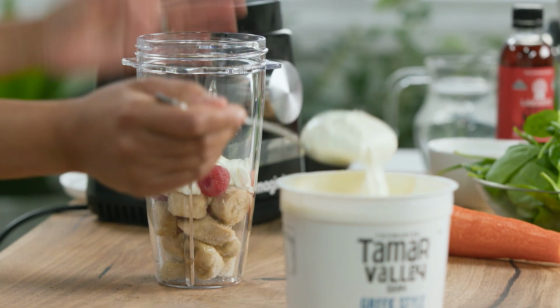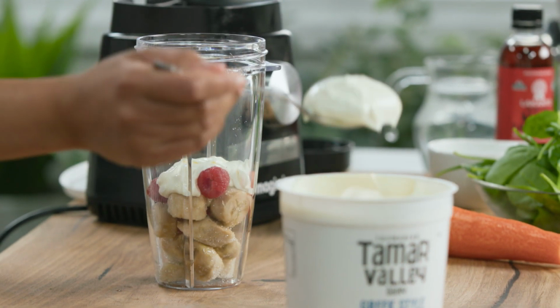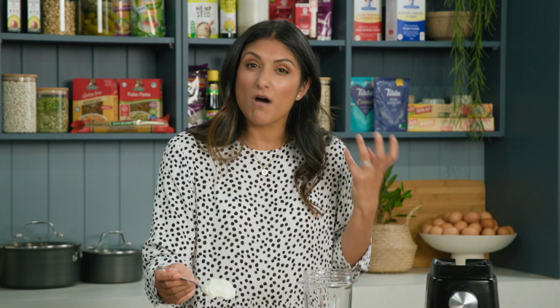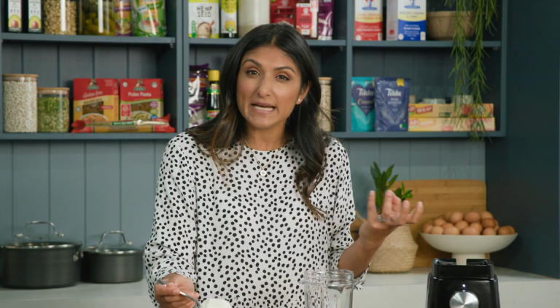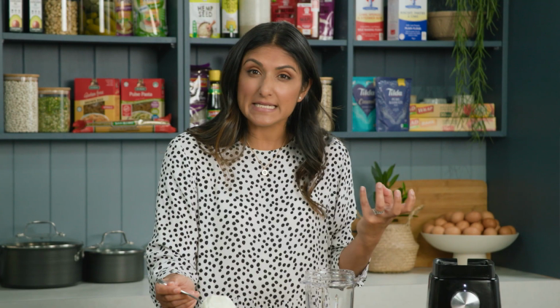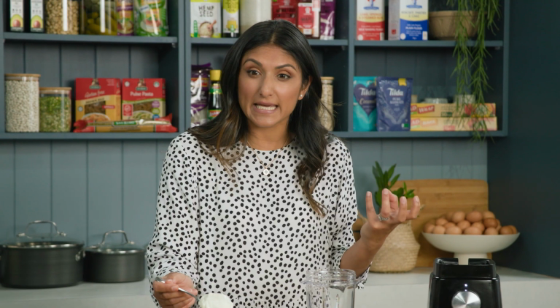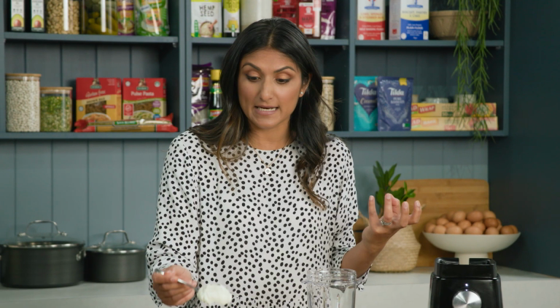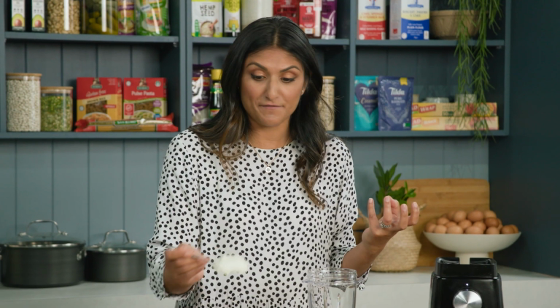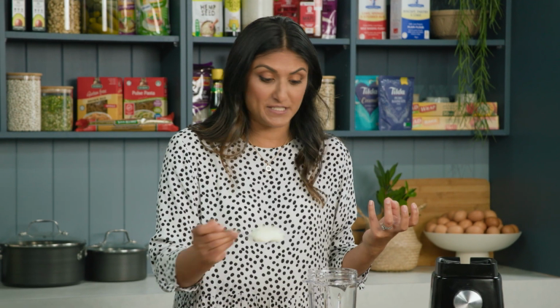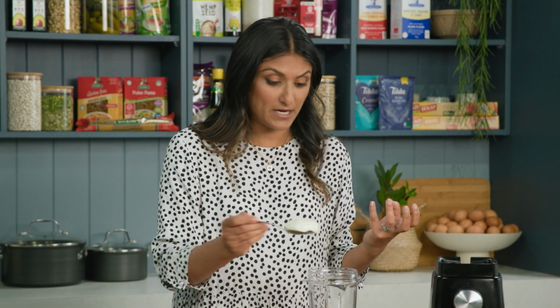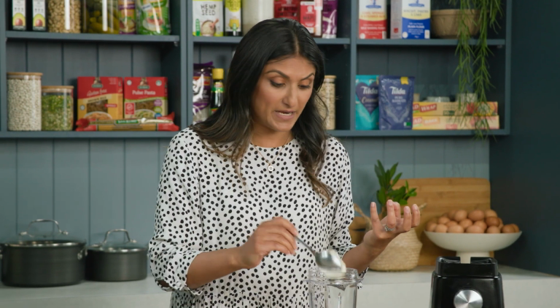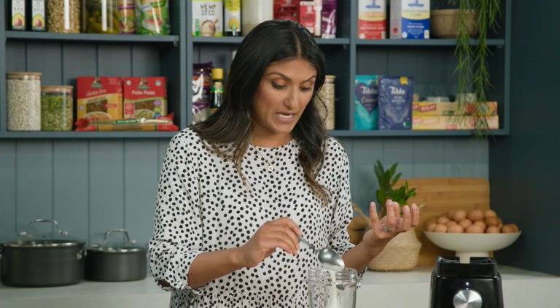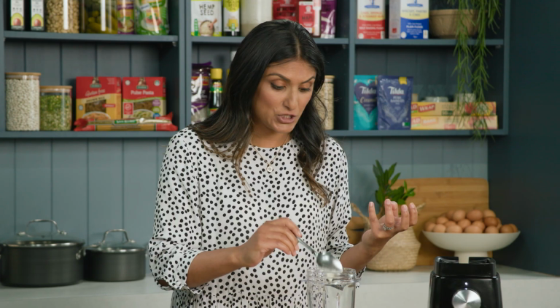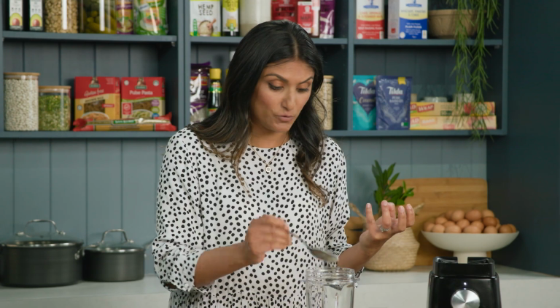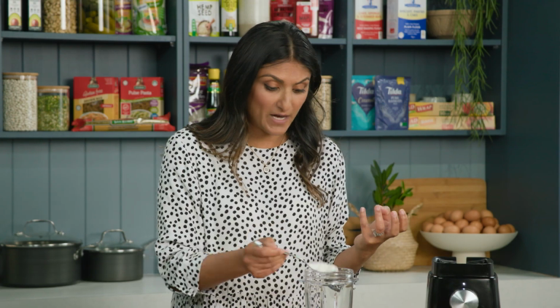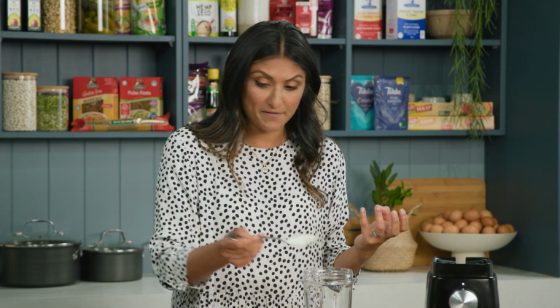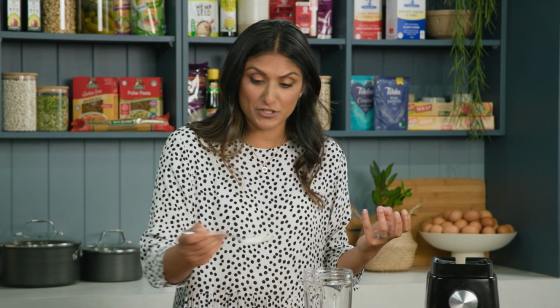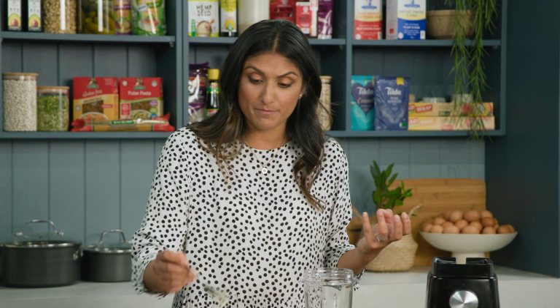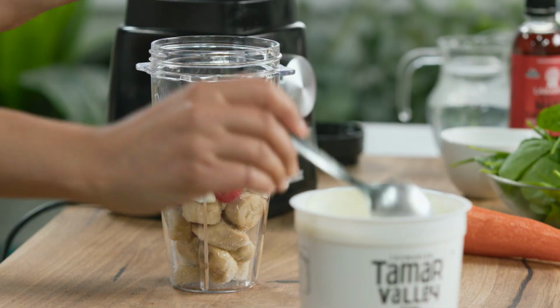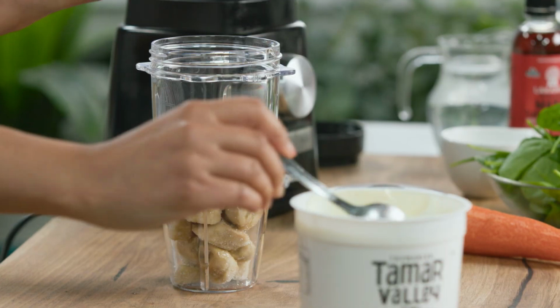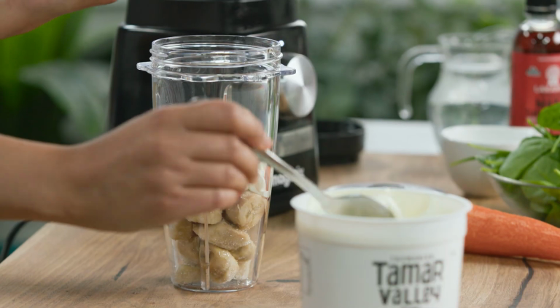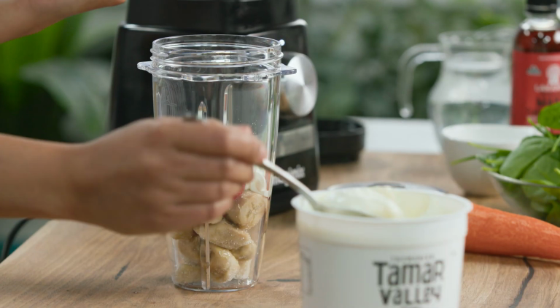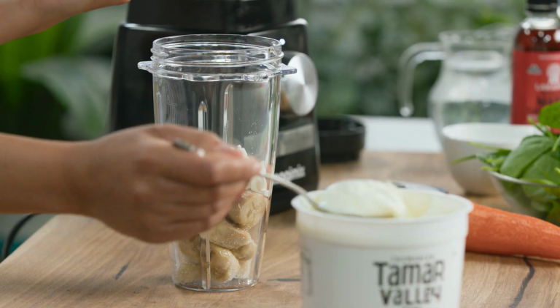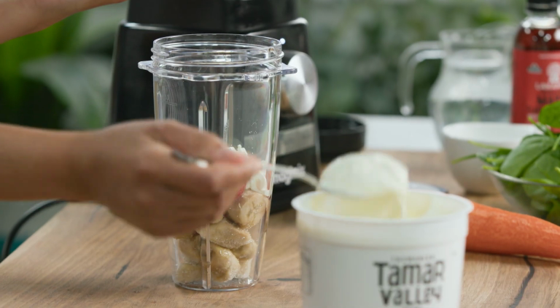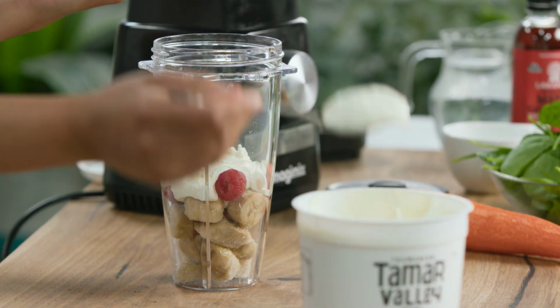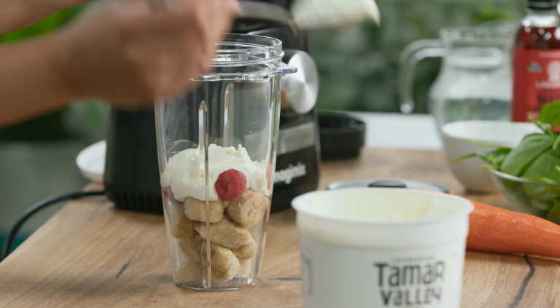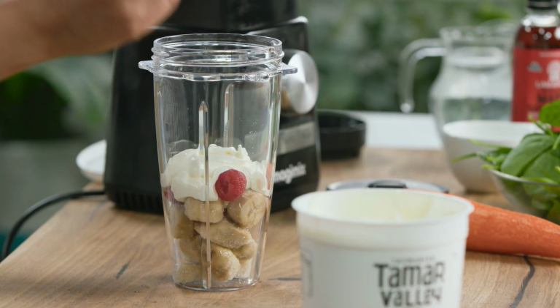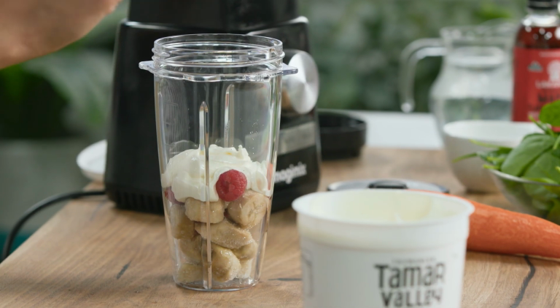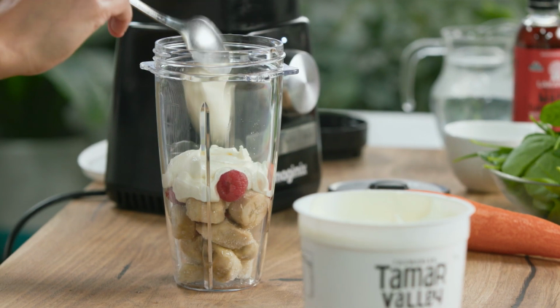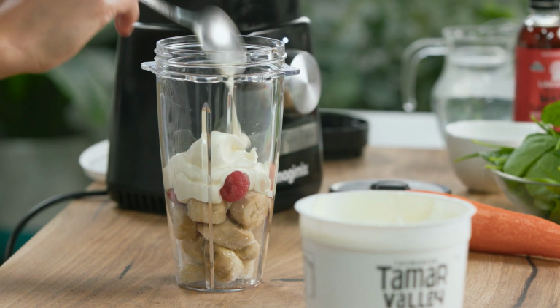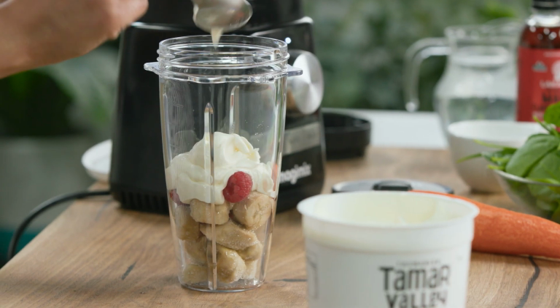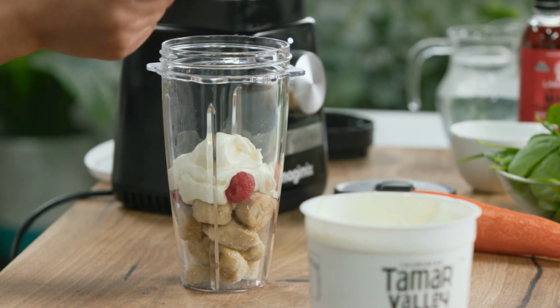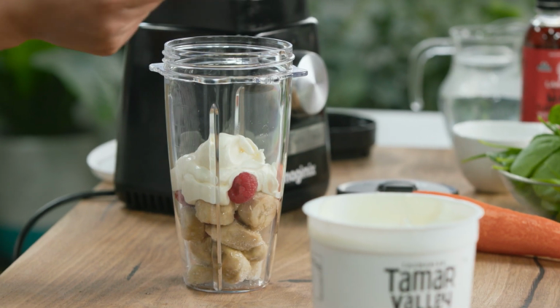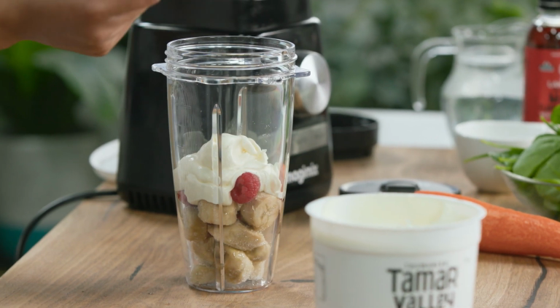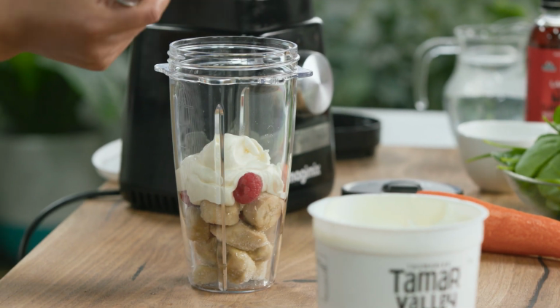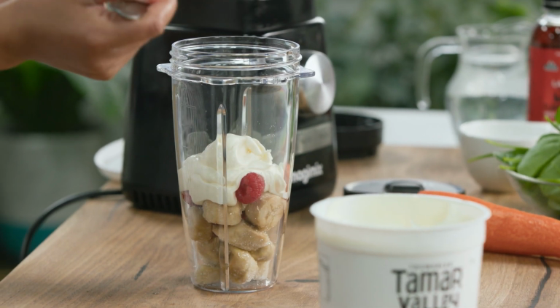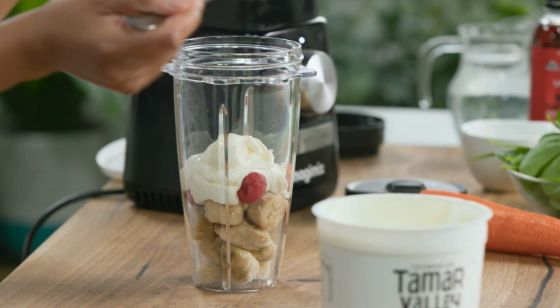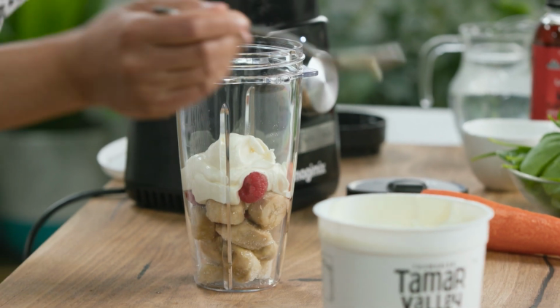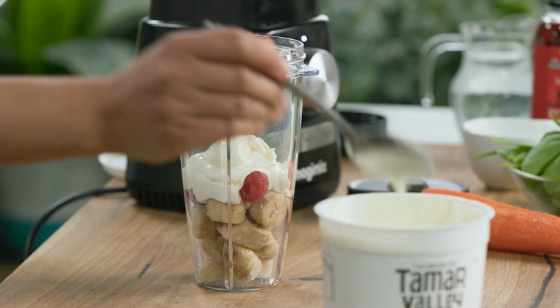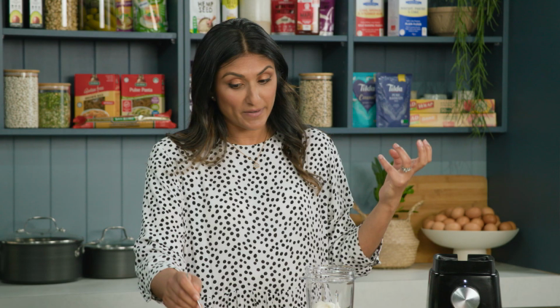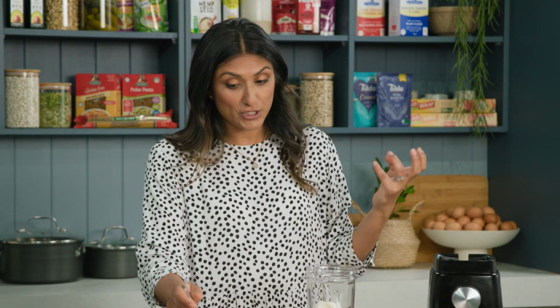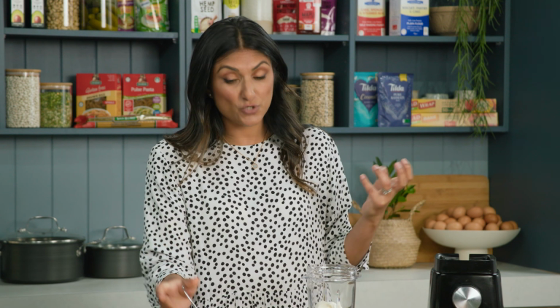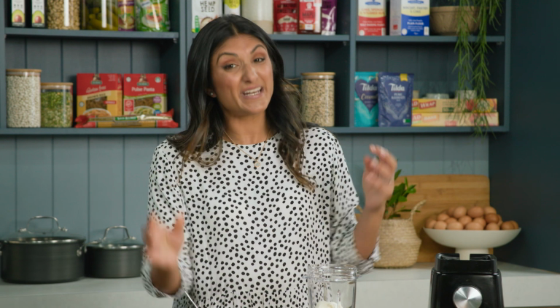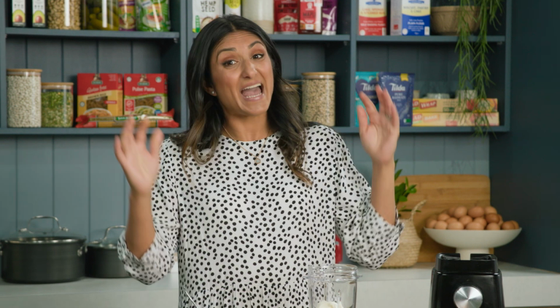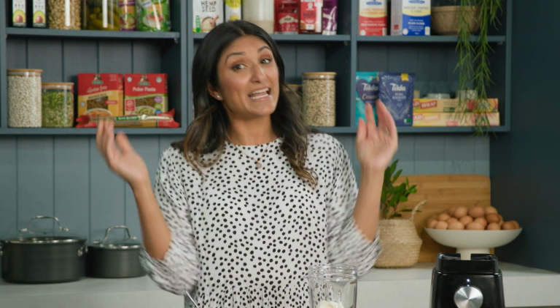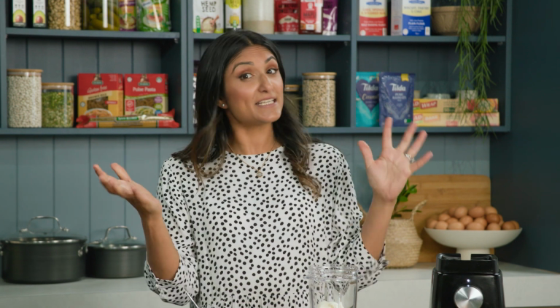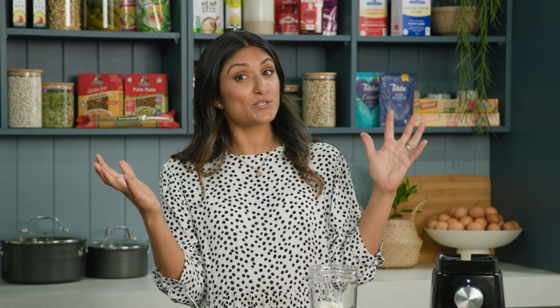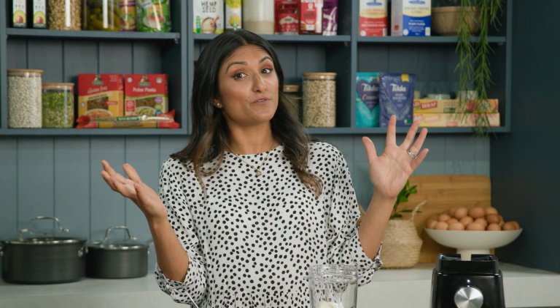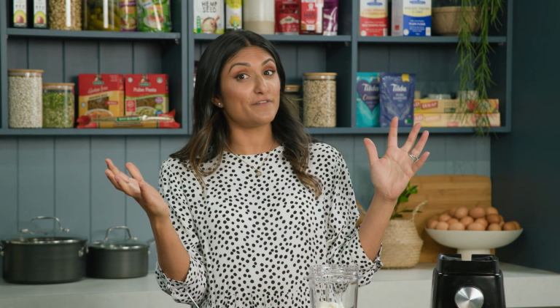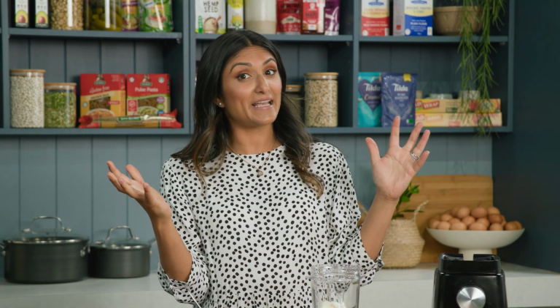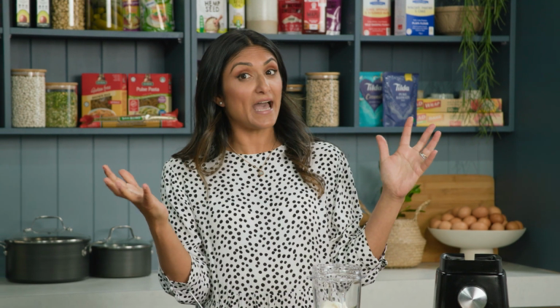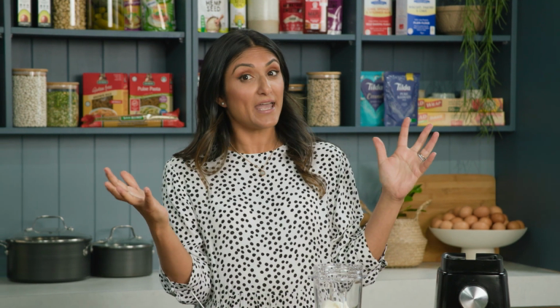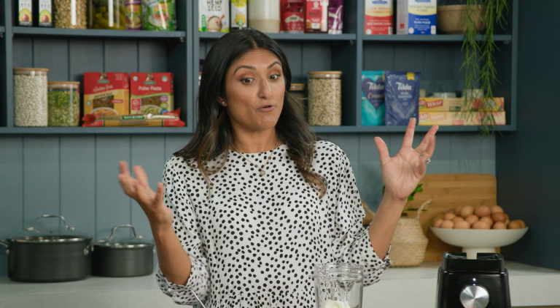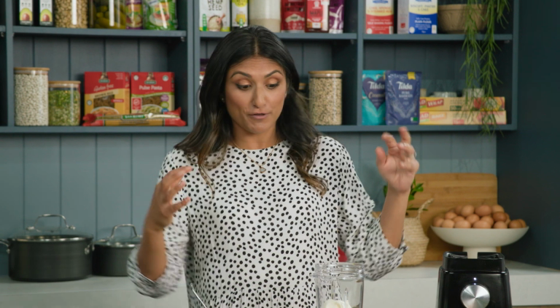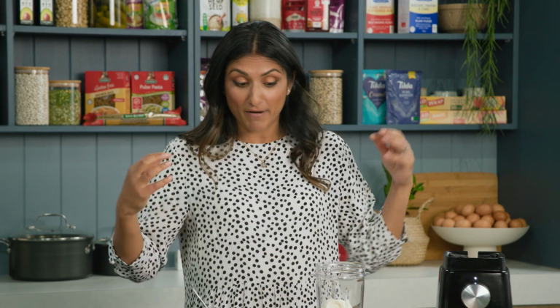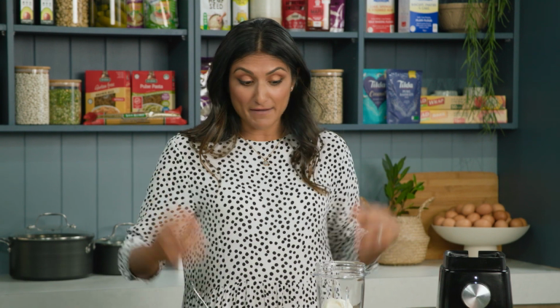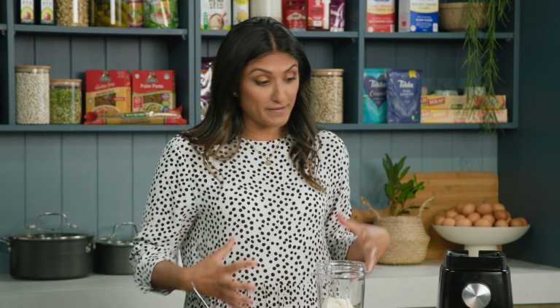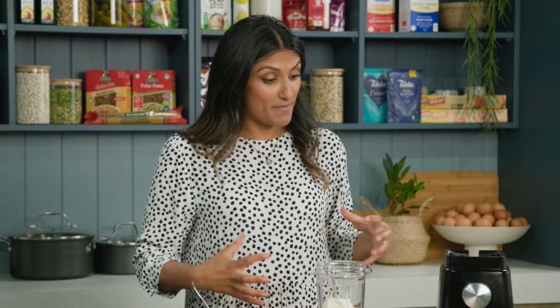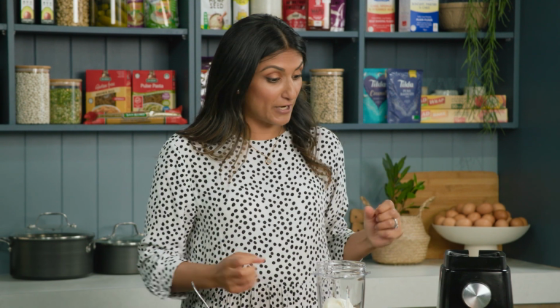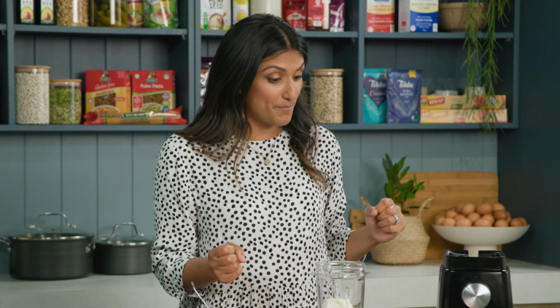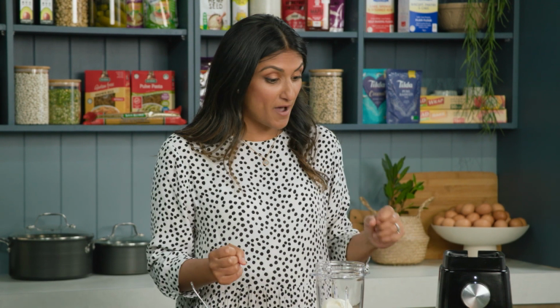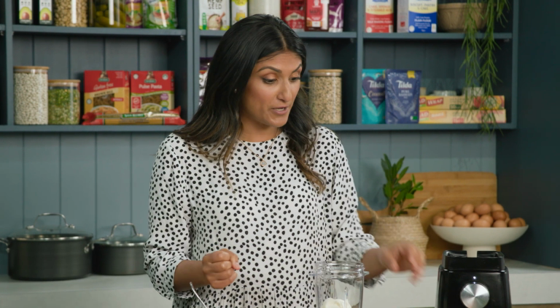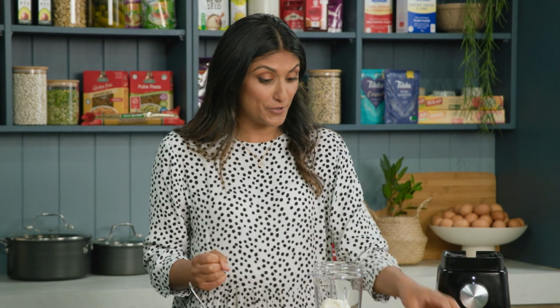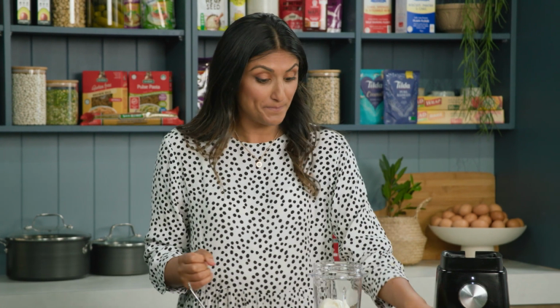So if you're trying to get enough dairy in to look after your bones, your kids' bones, yogurt is a great way to do it — and it's good for your gut health, great for the microbiome.